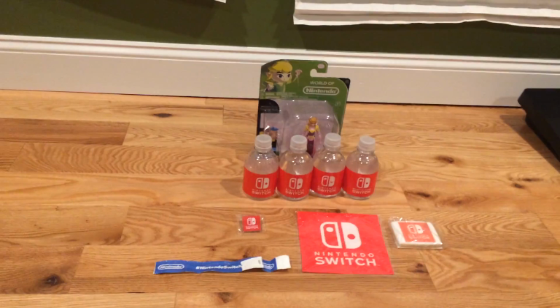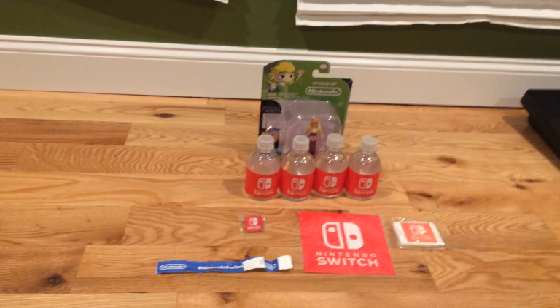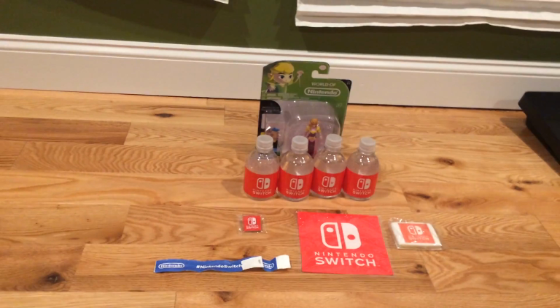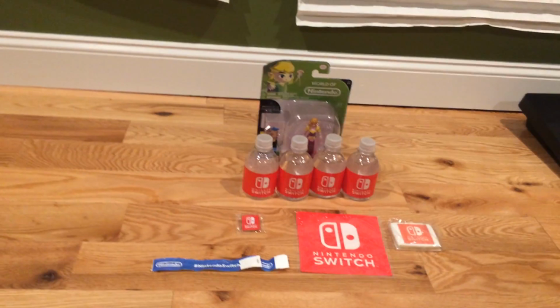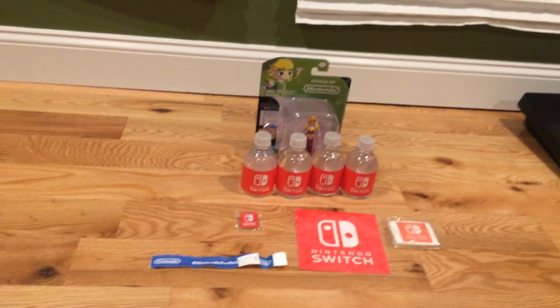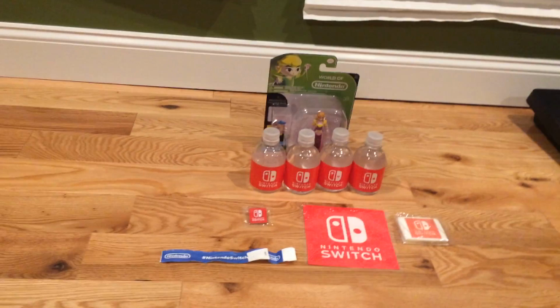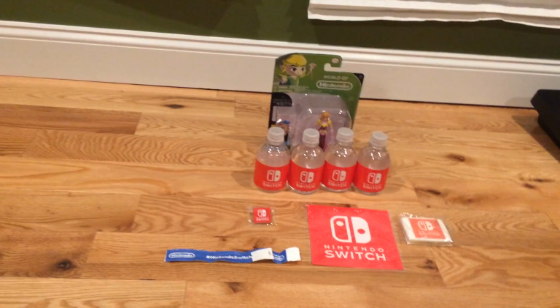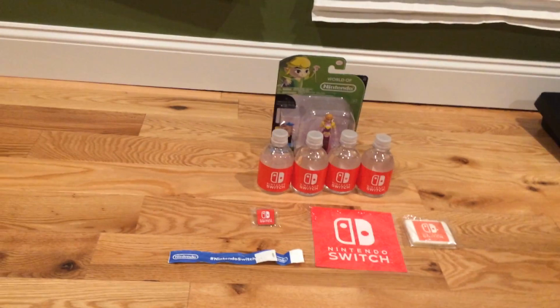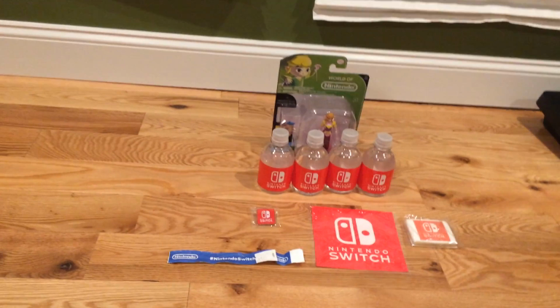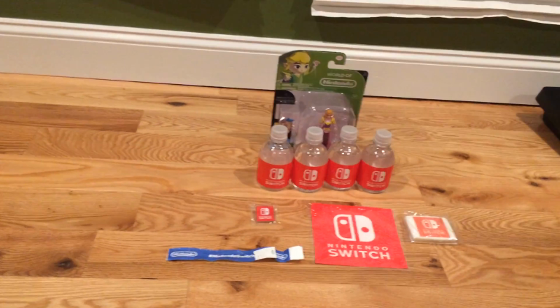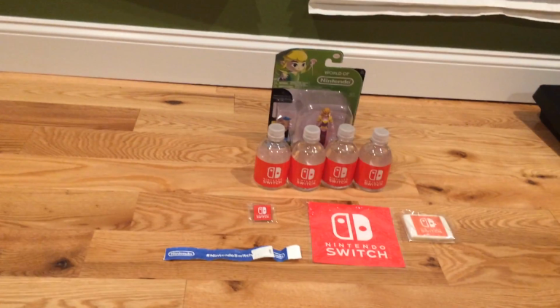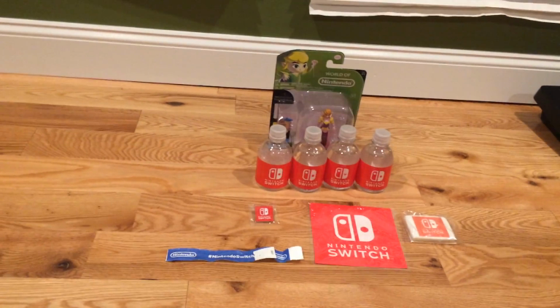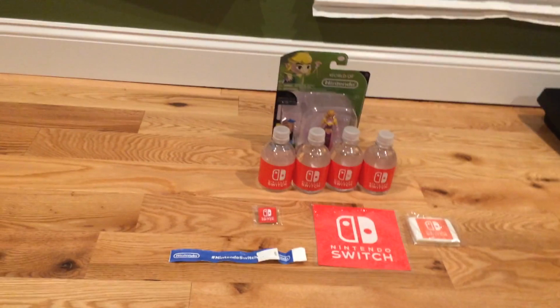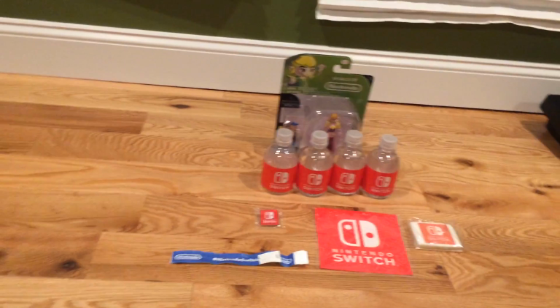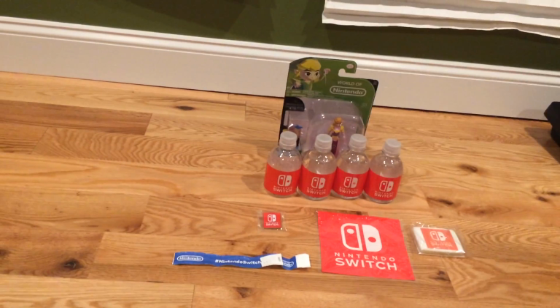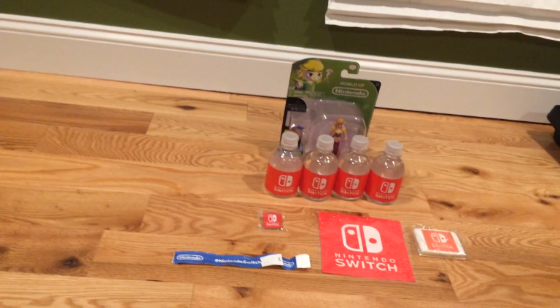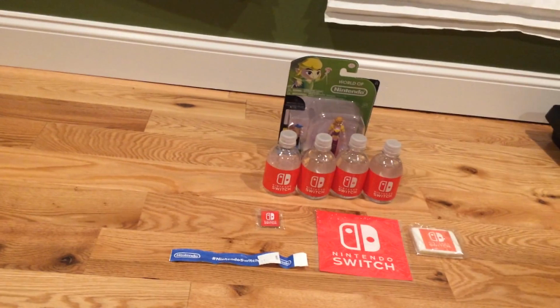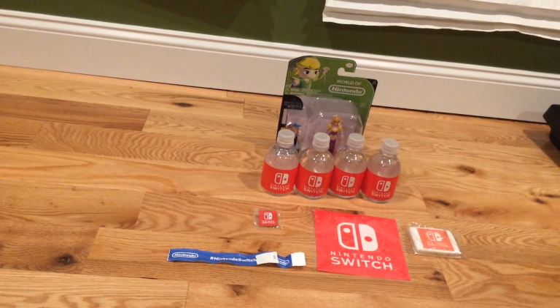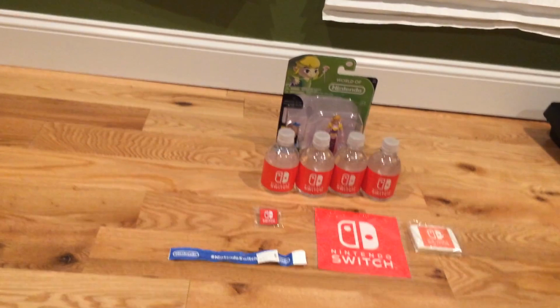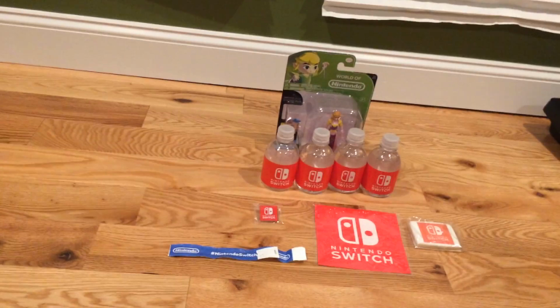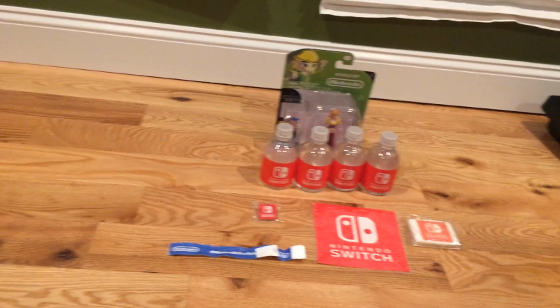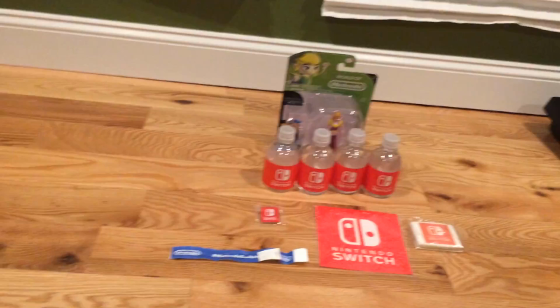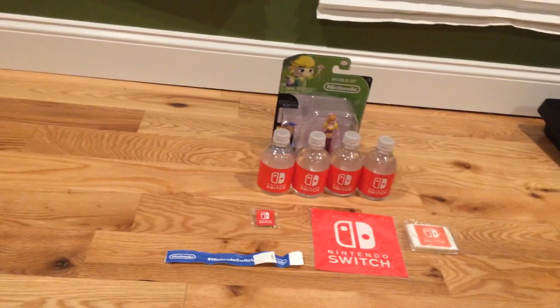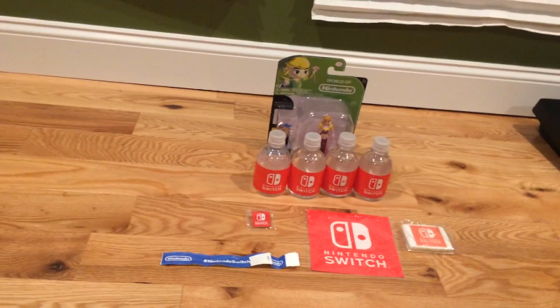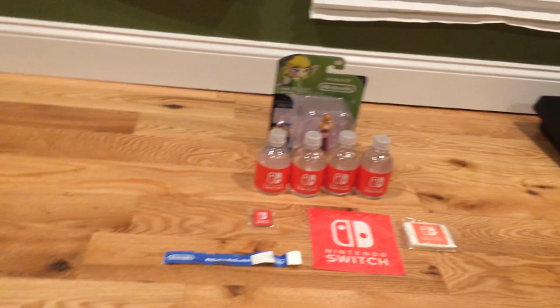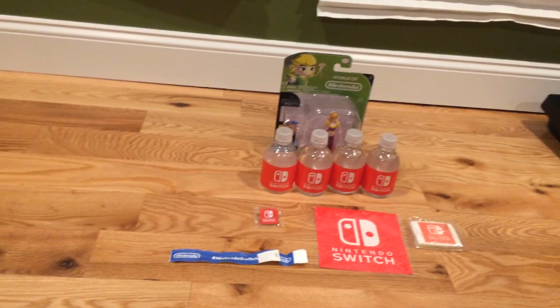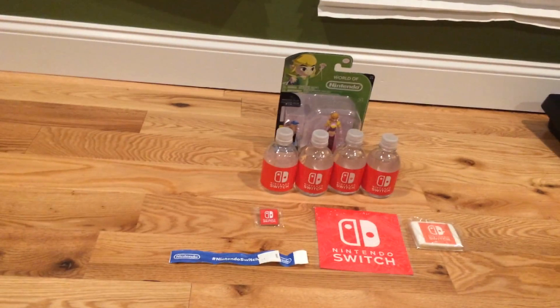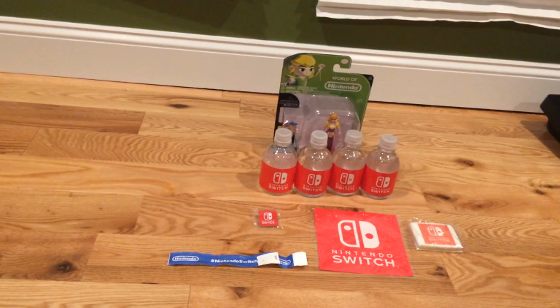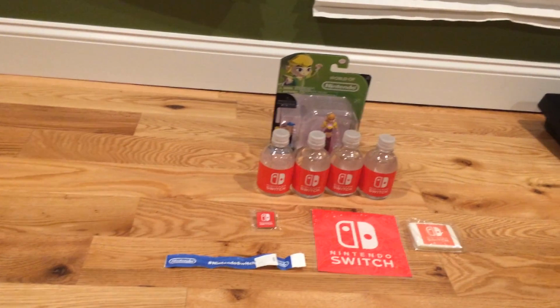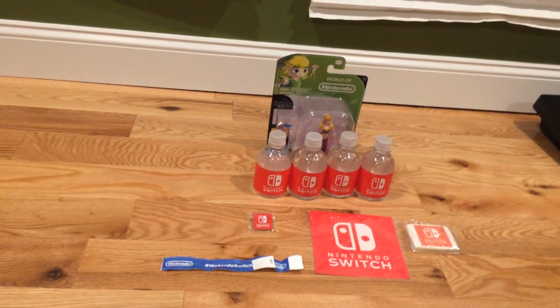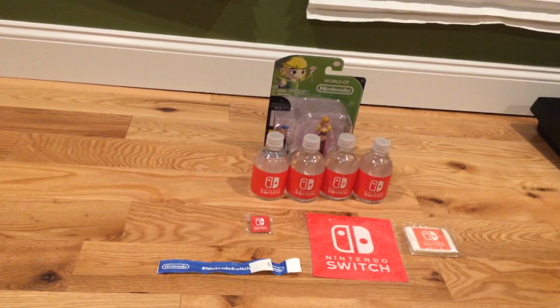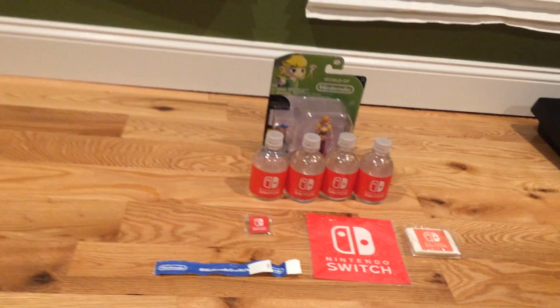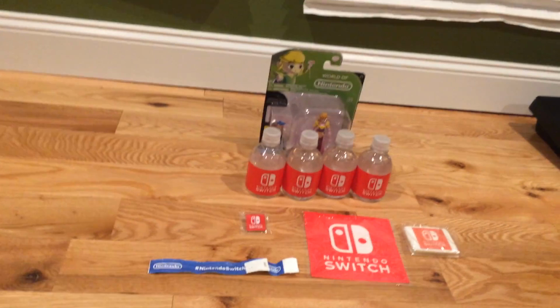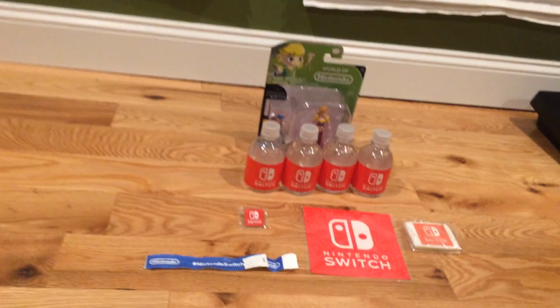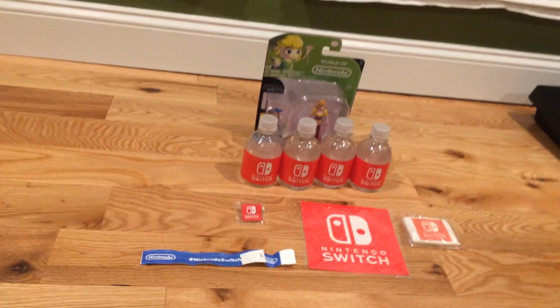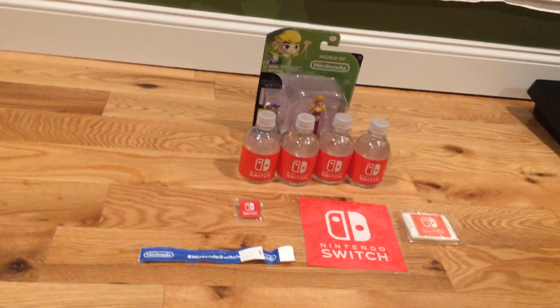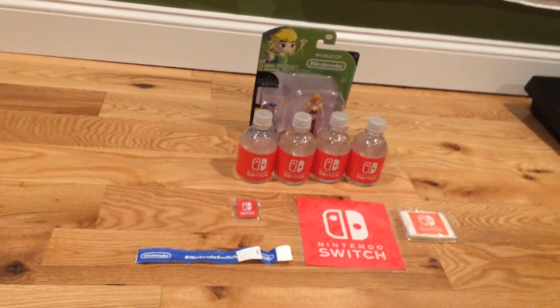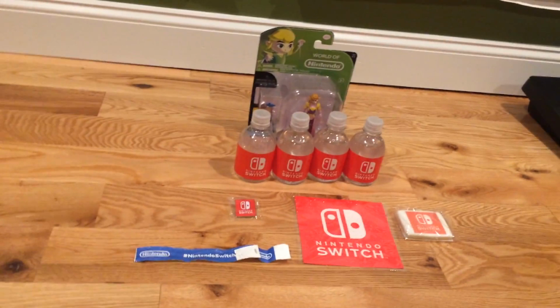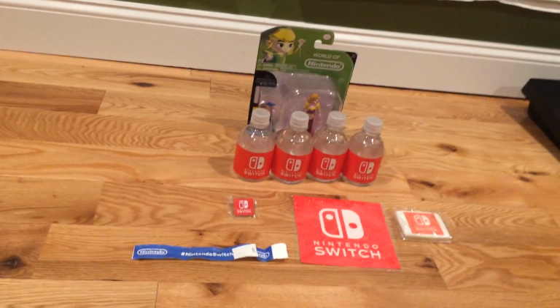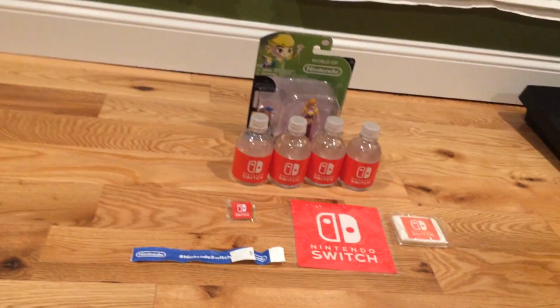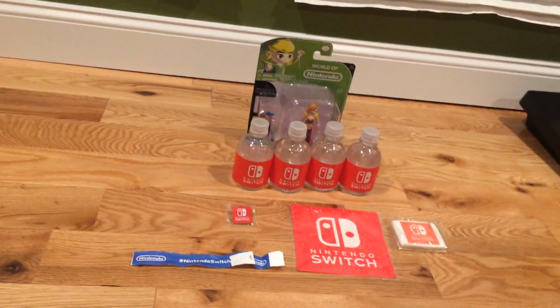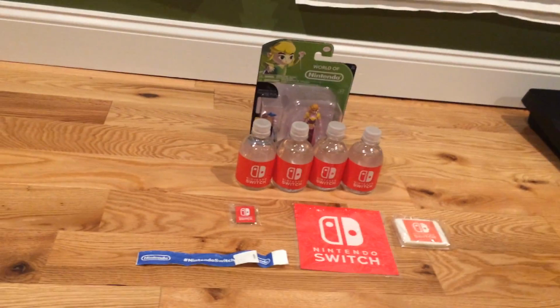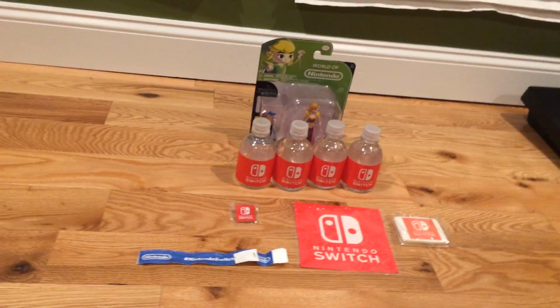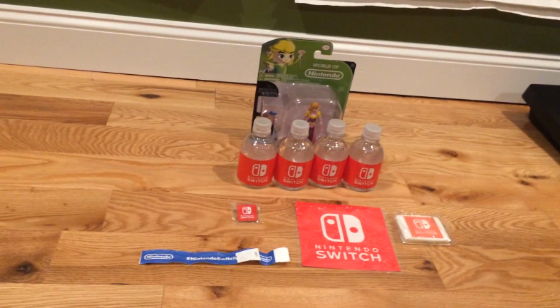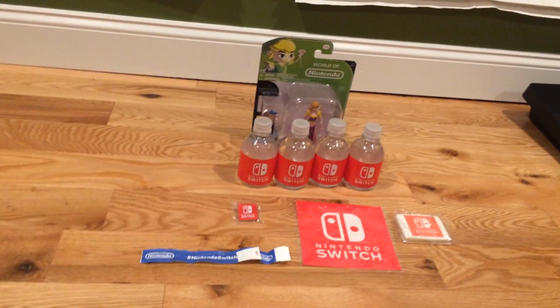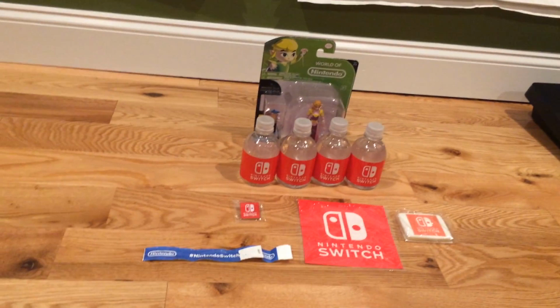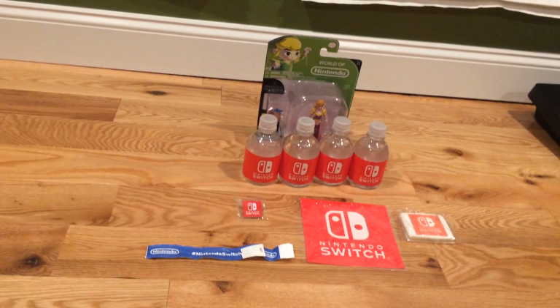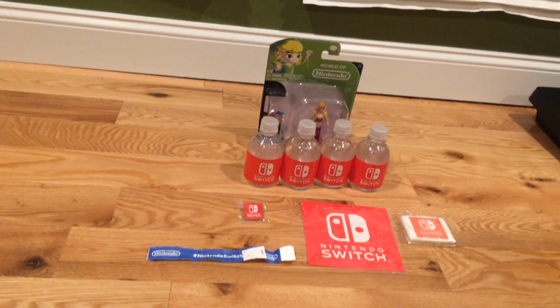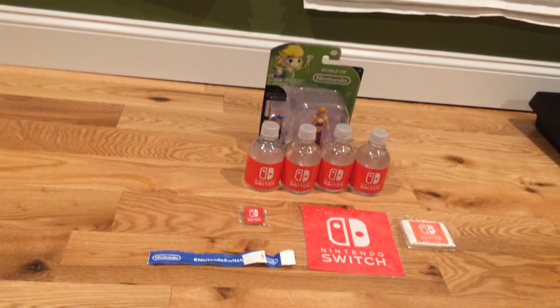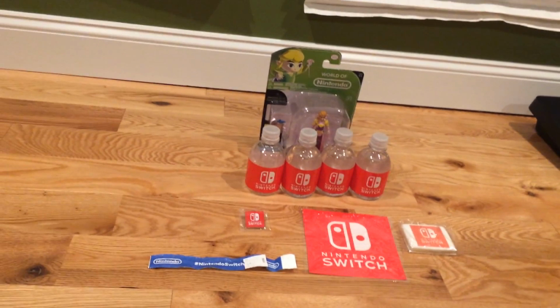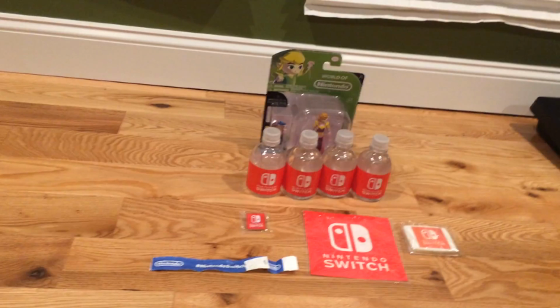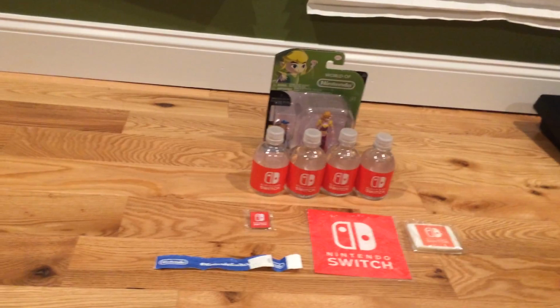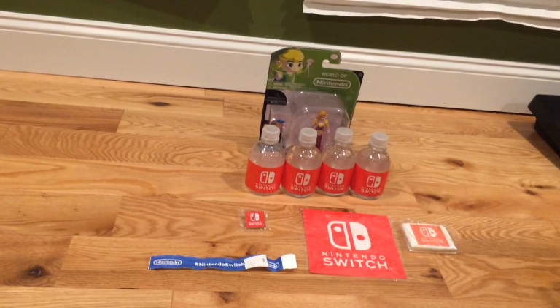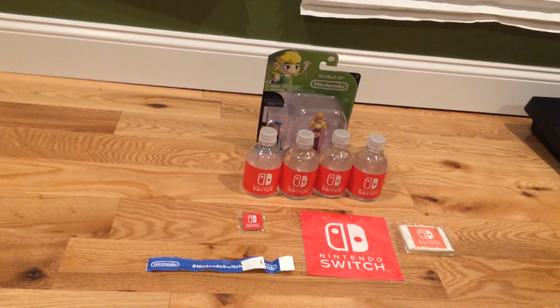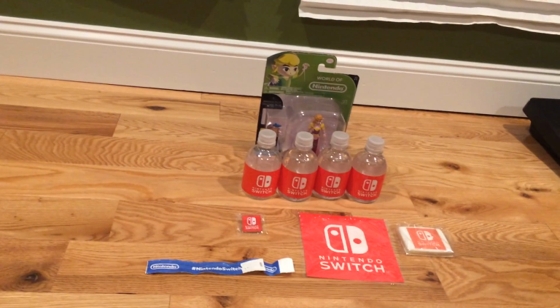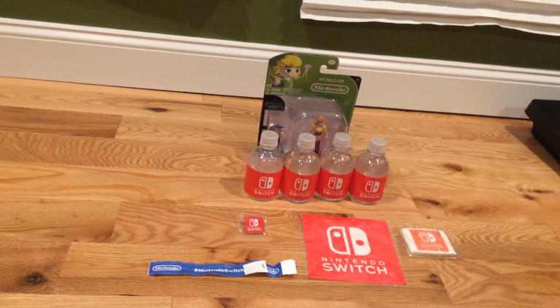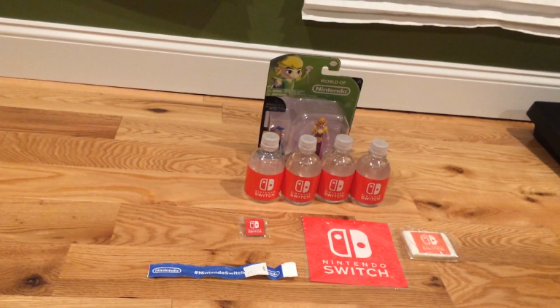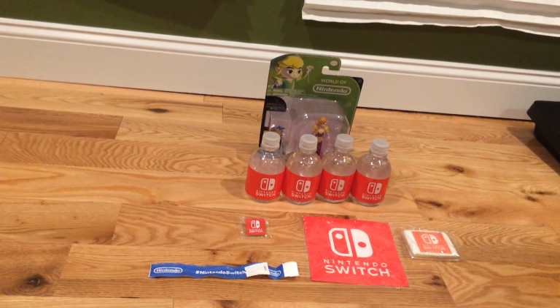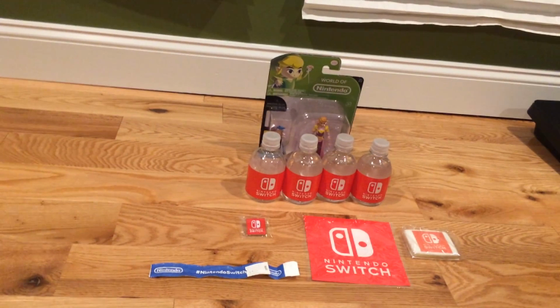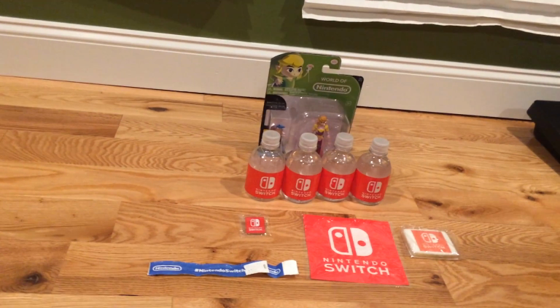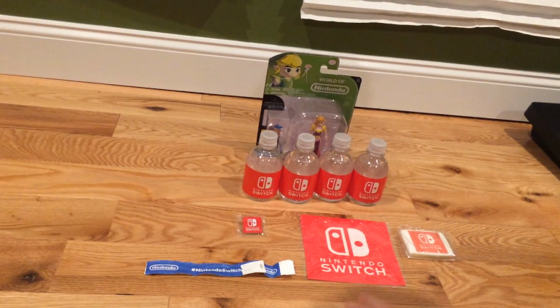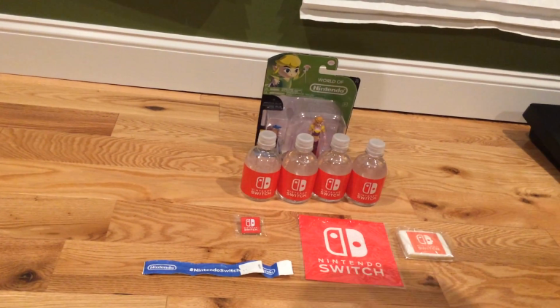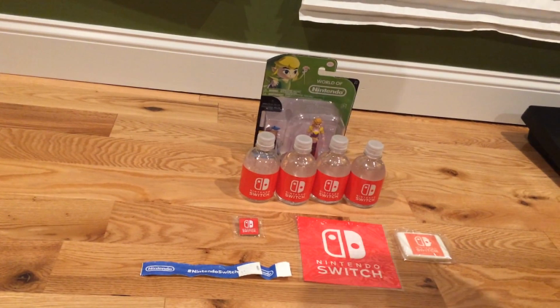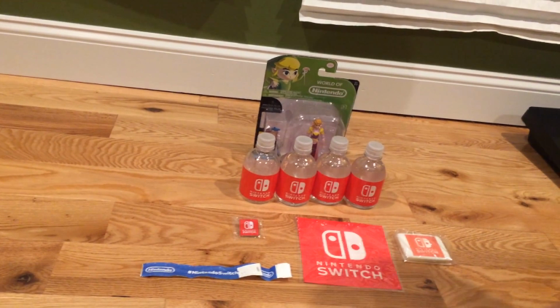Hey everybody, Joe here, and I'm going to be showing you guys what I got from the Nintendo Switch event. Let's get started.